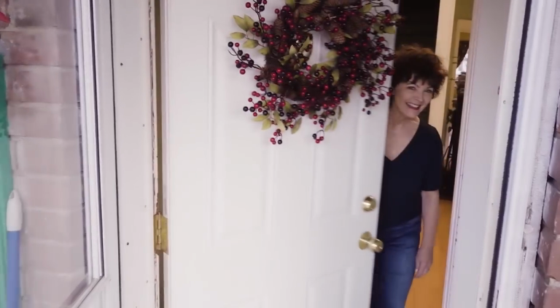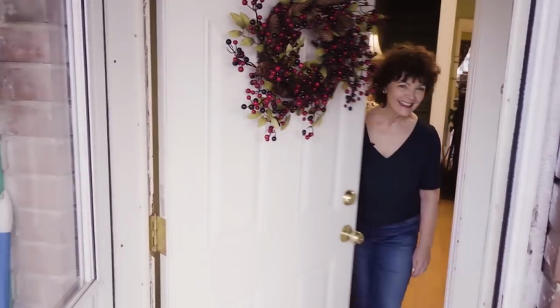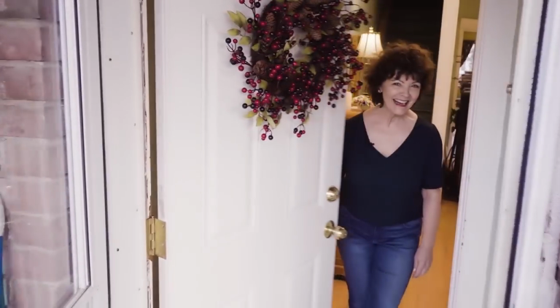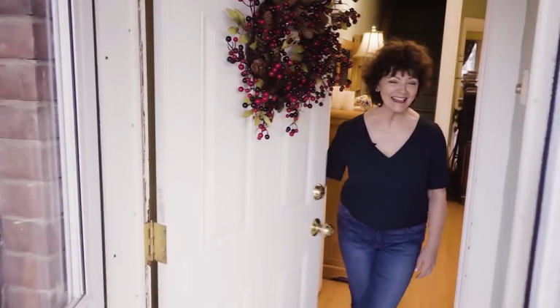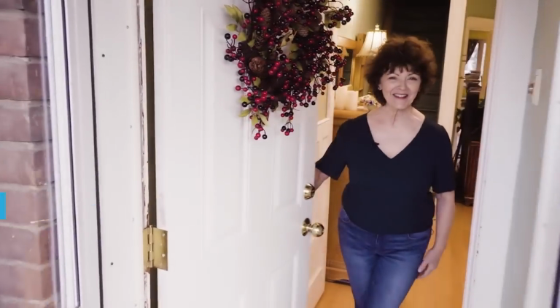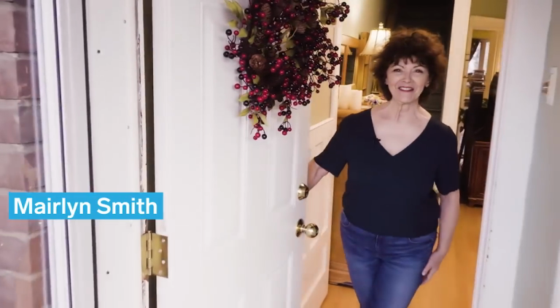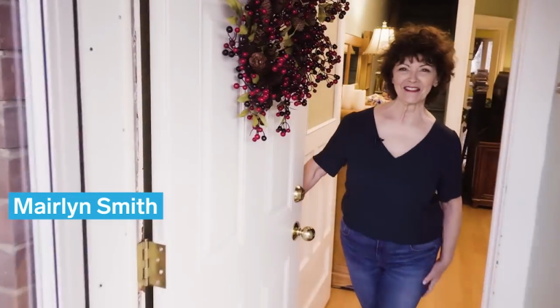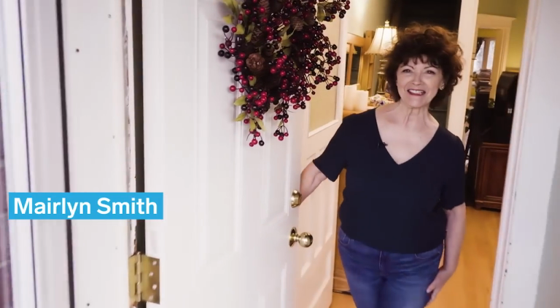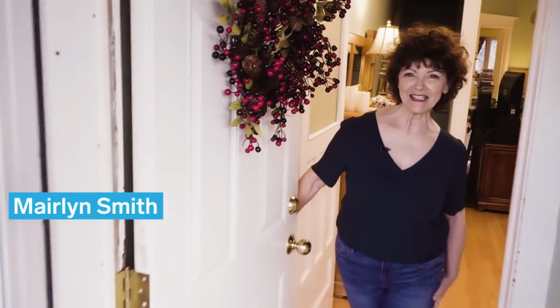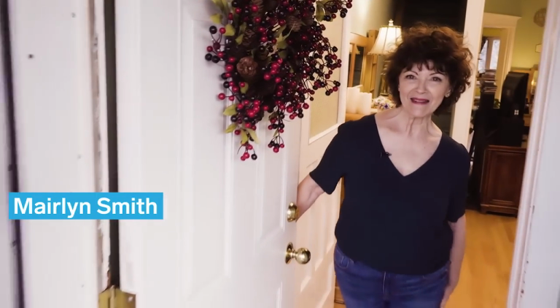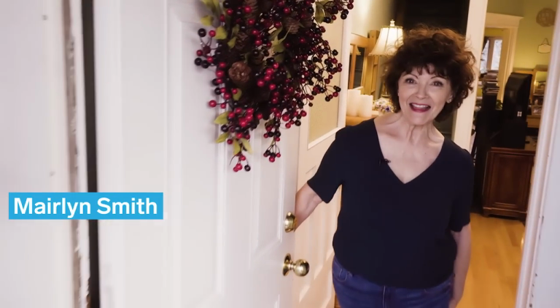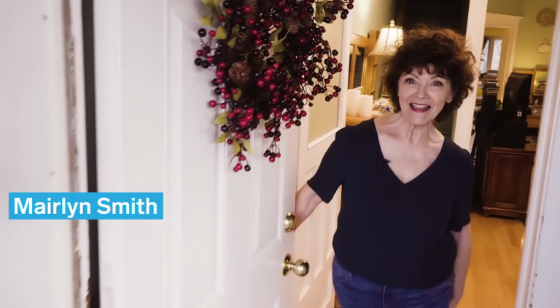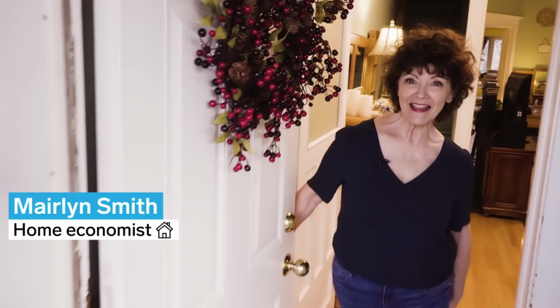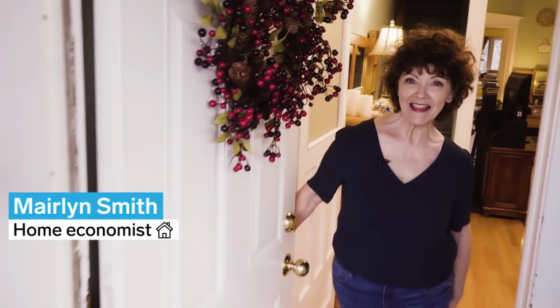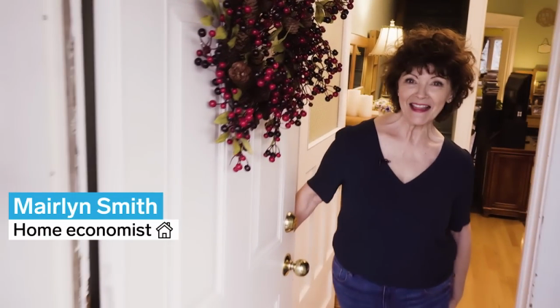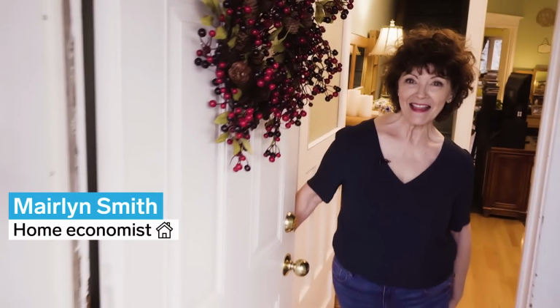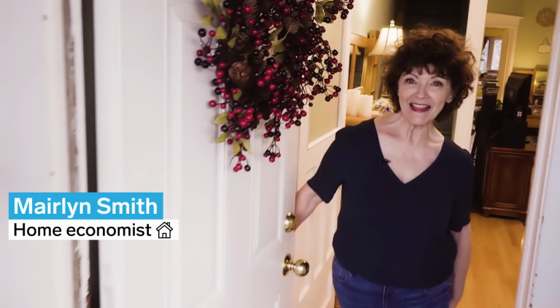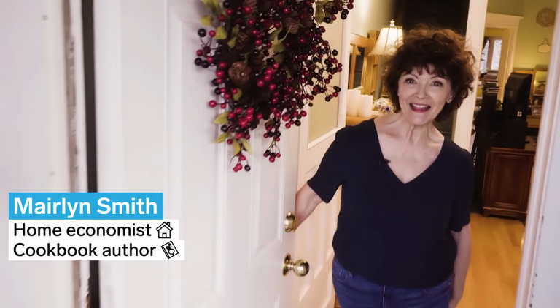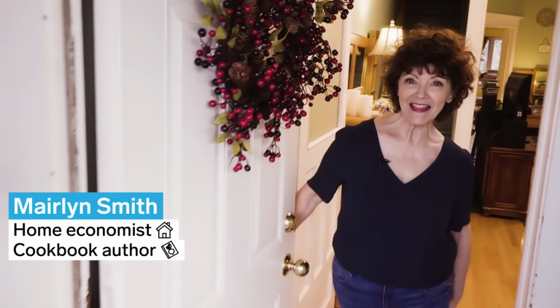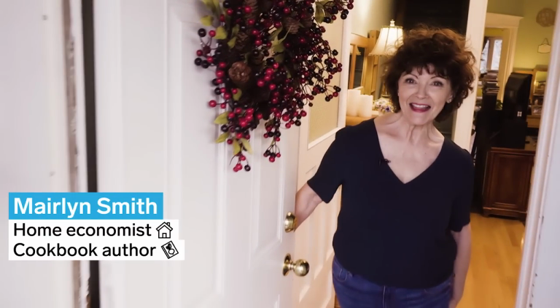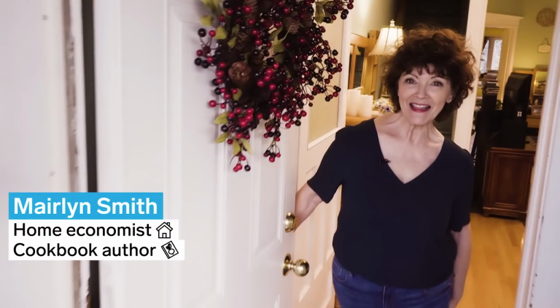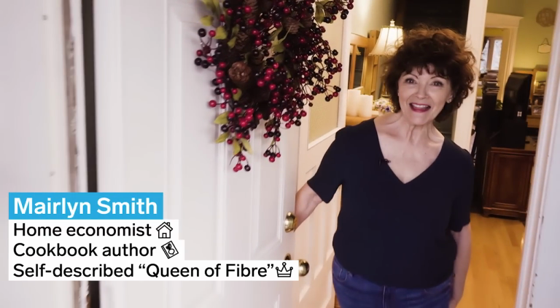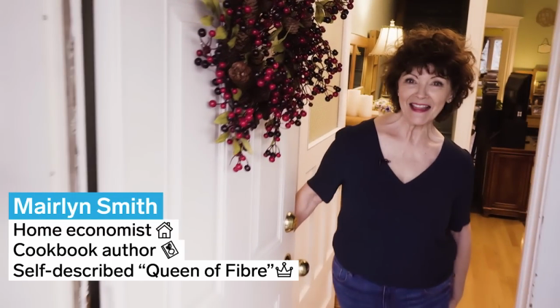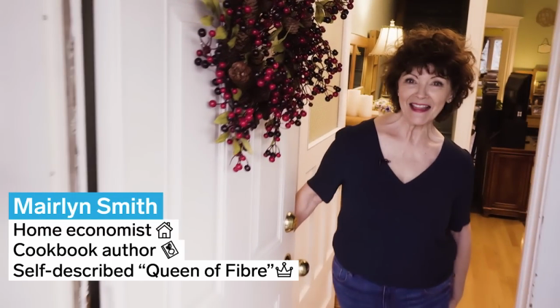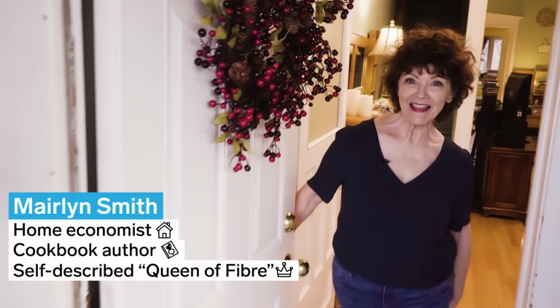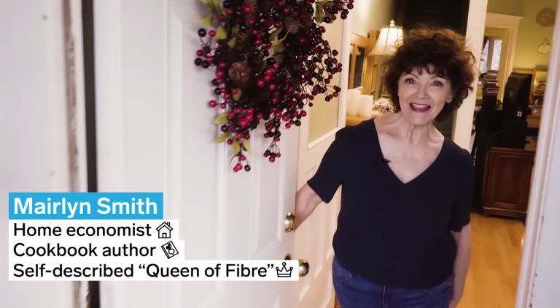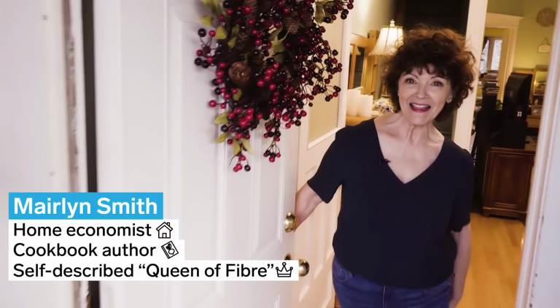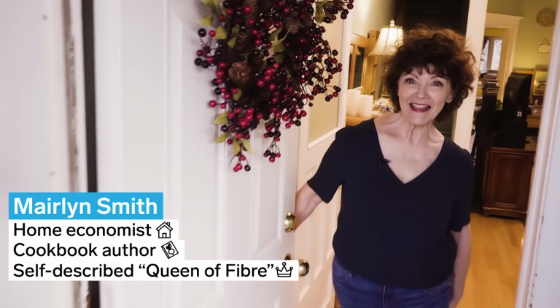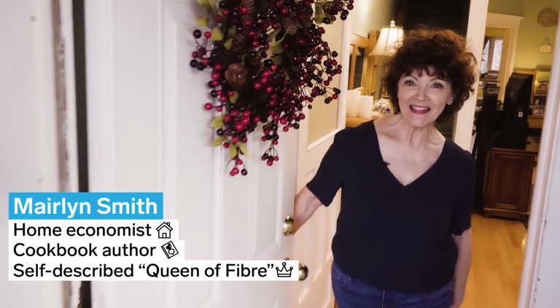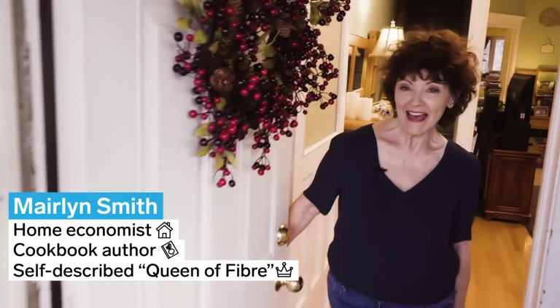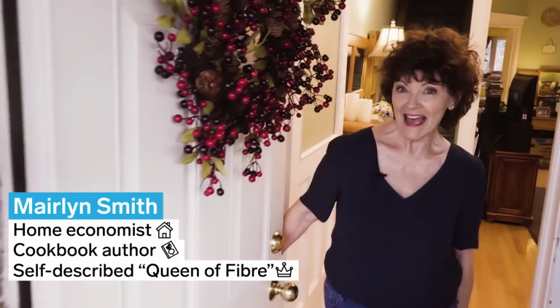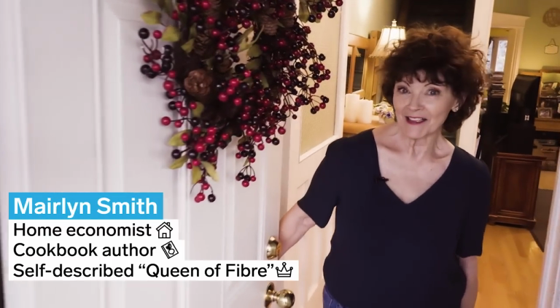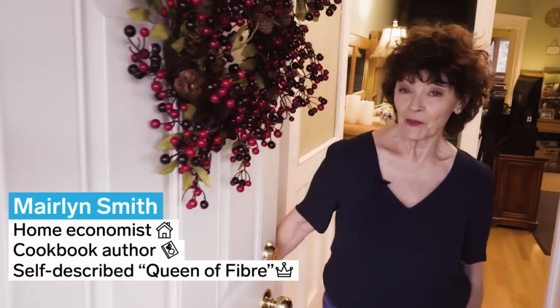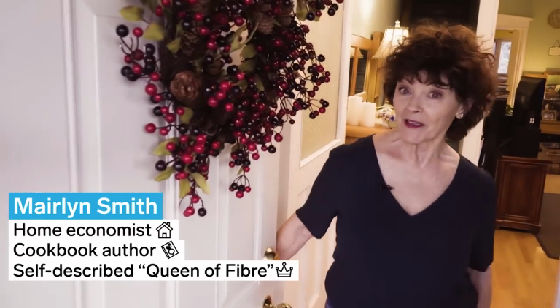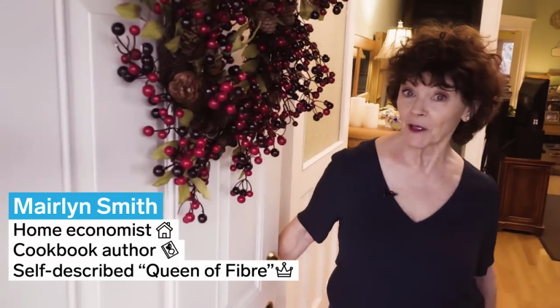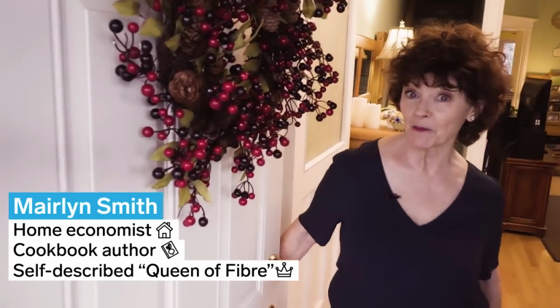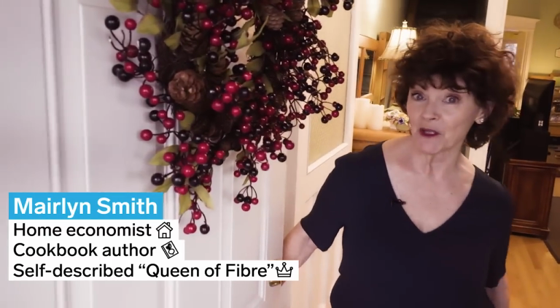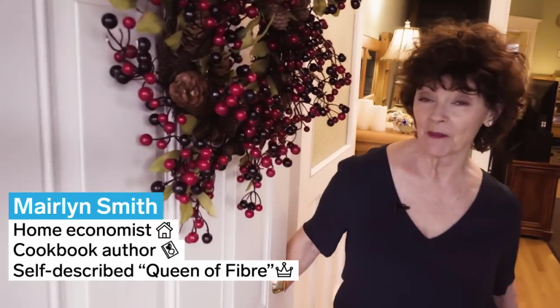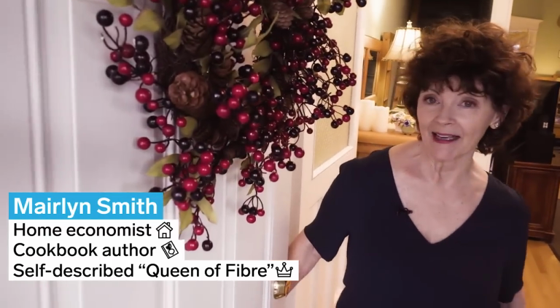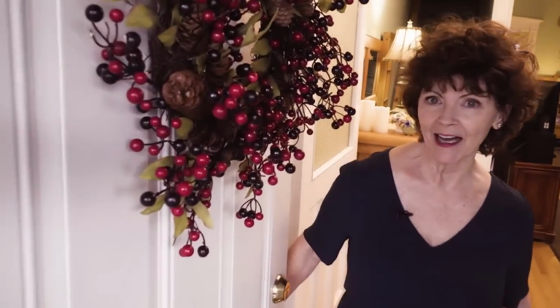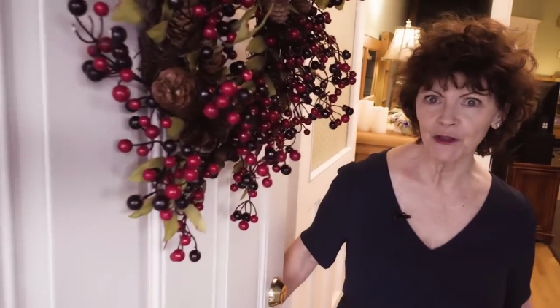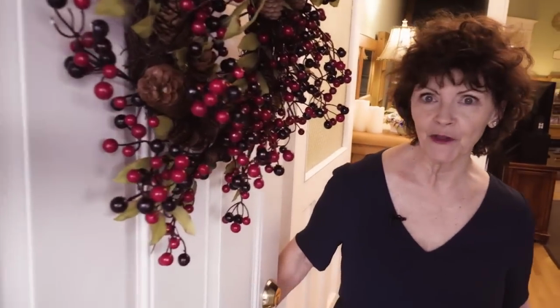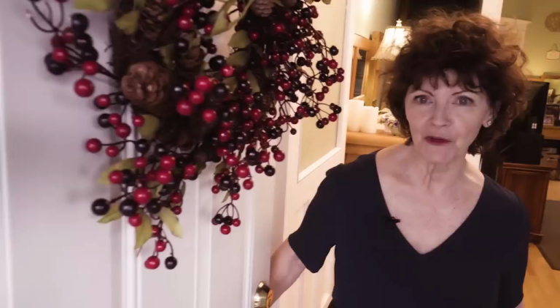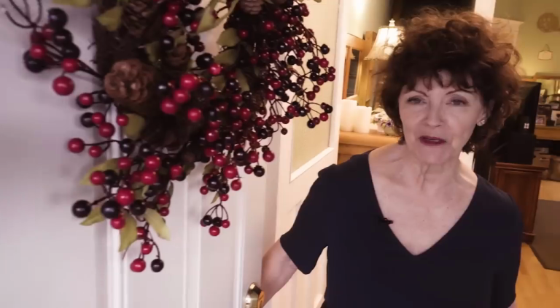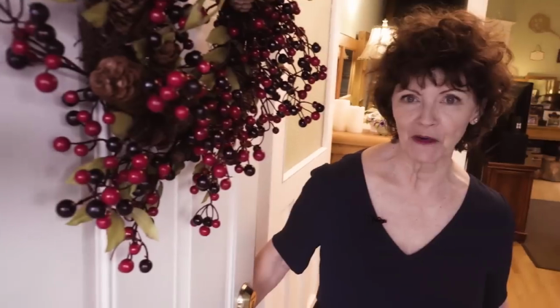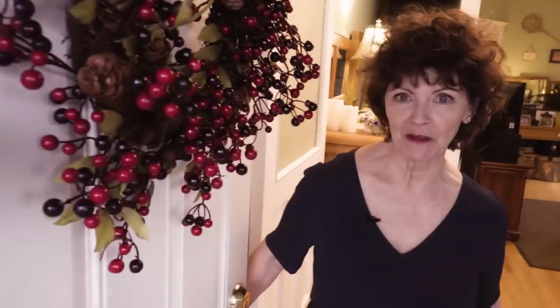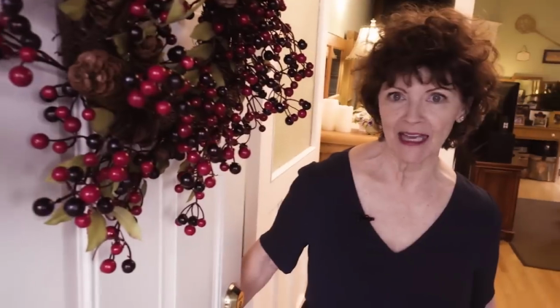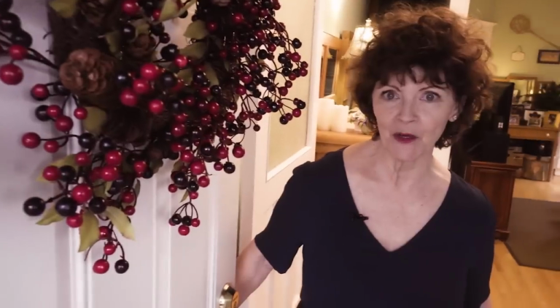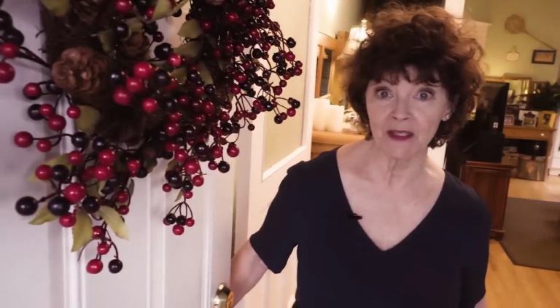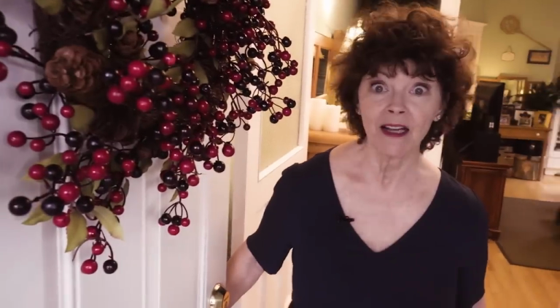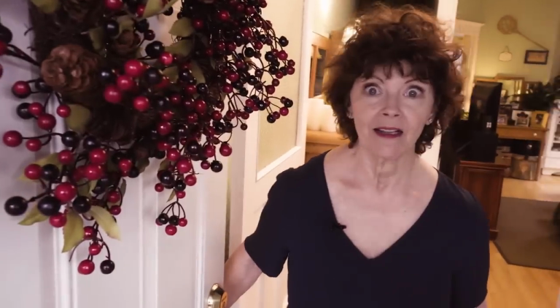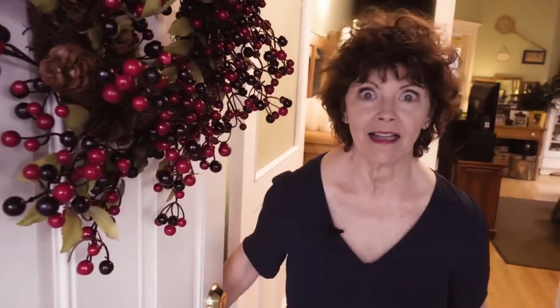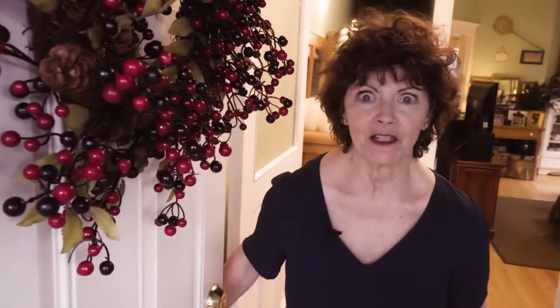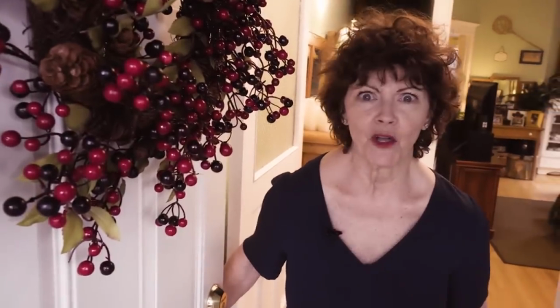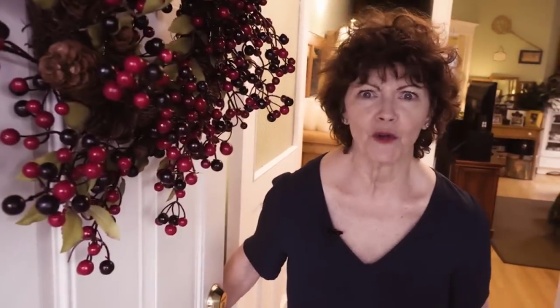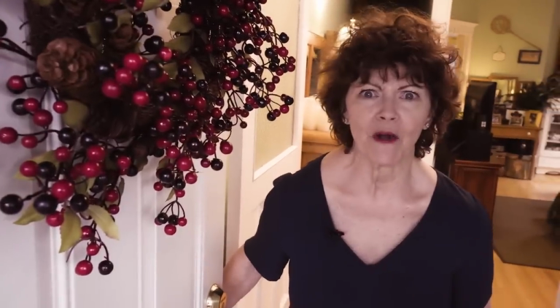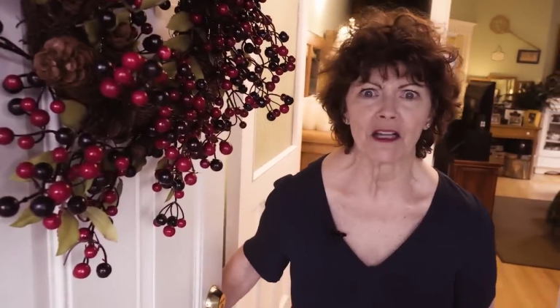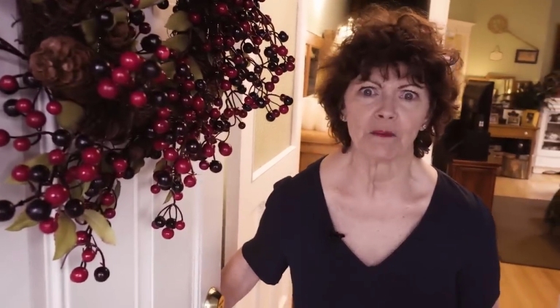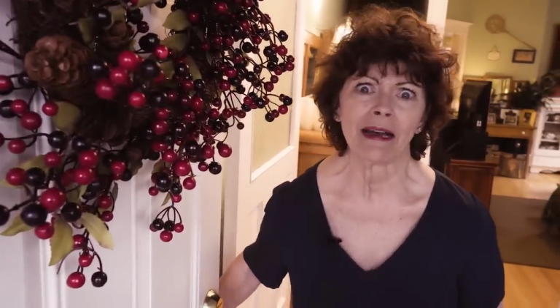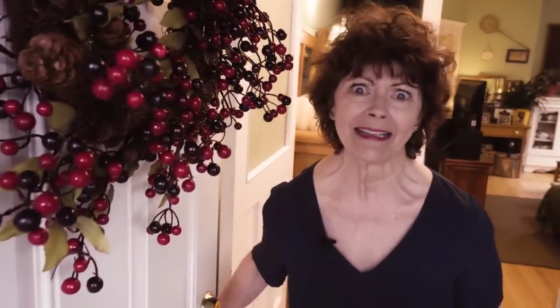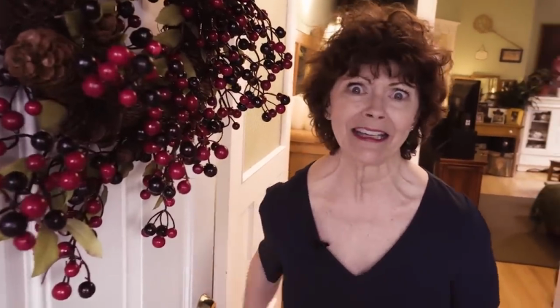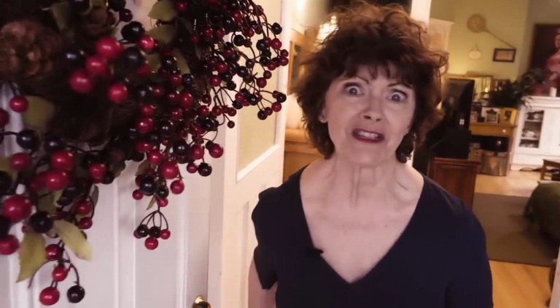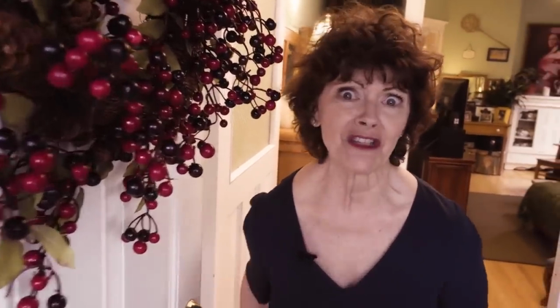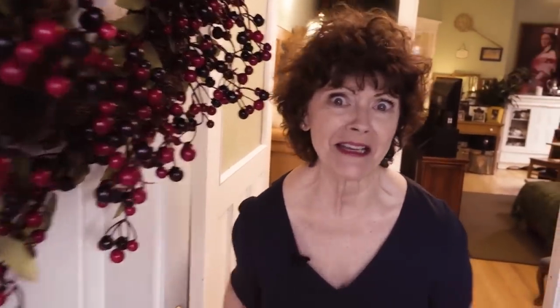Hi, I'm Marilyn Smith and welcome to my 103-year-old house. Let's go crash my kitchen!